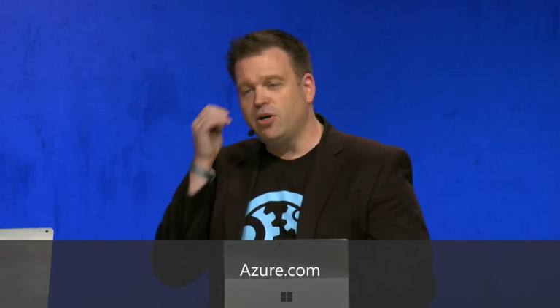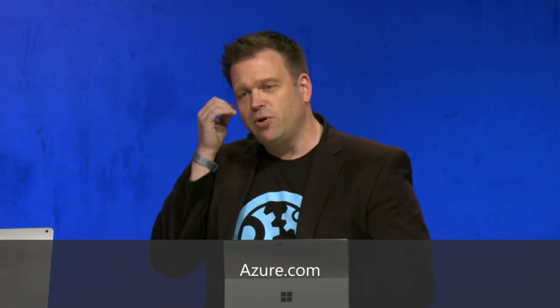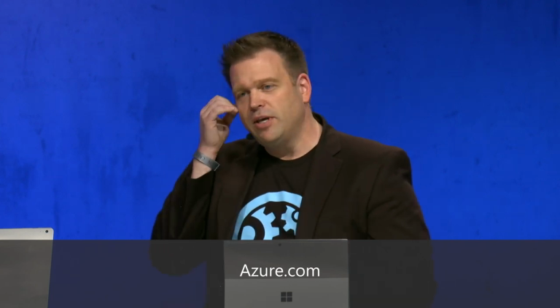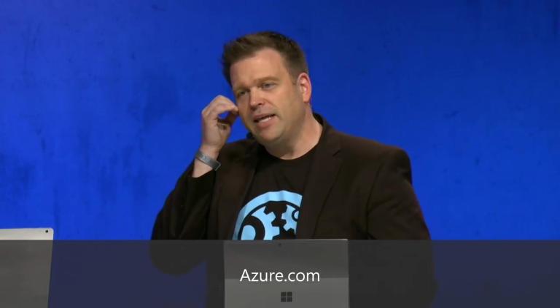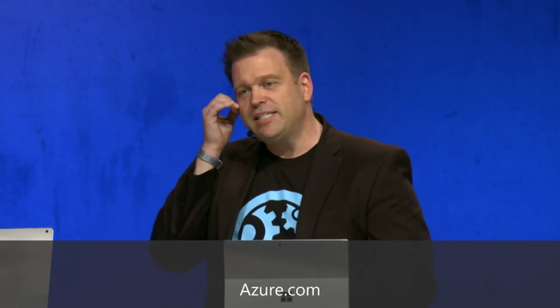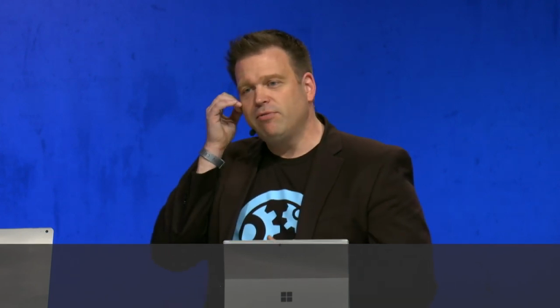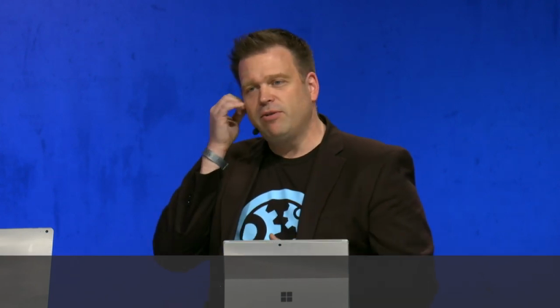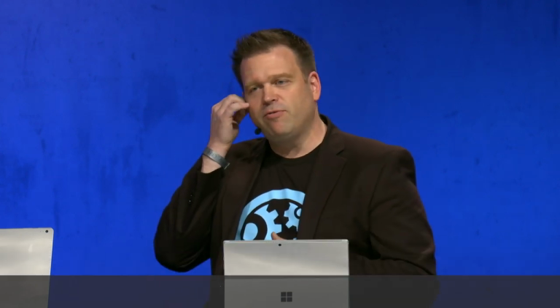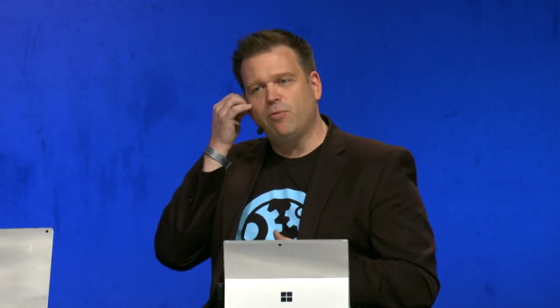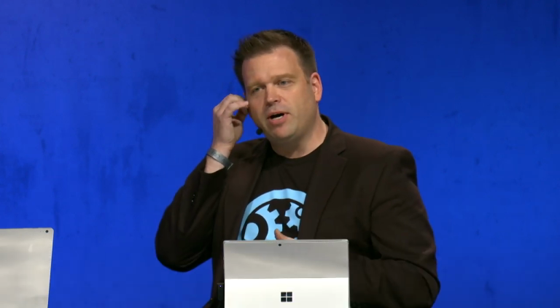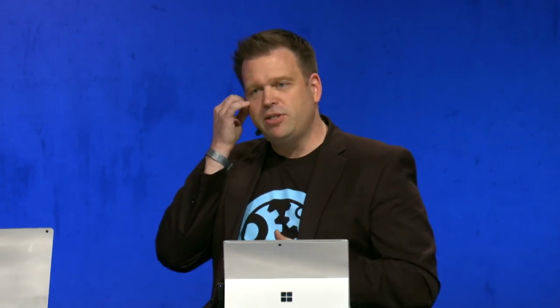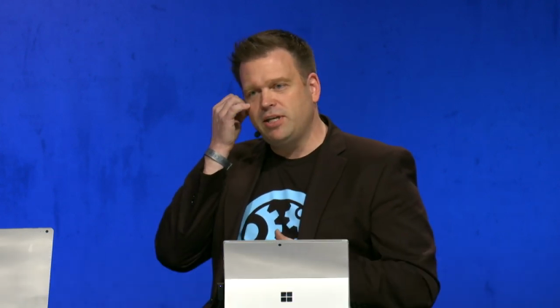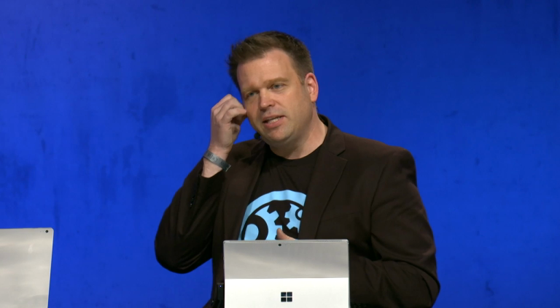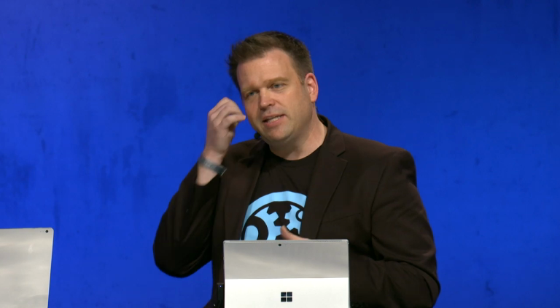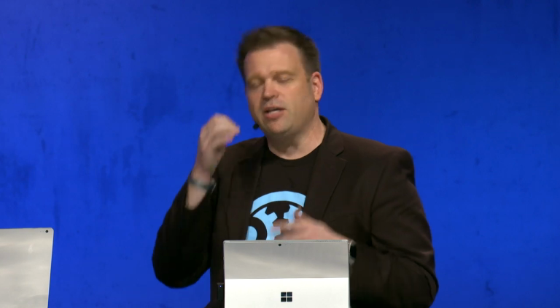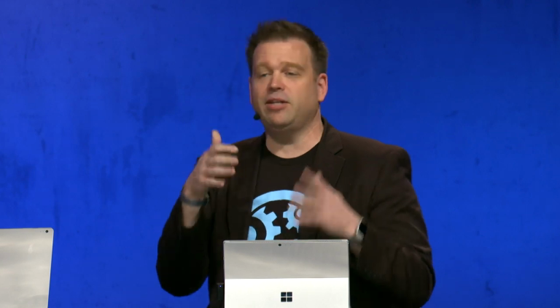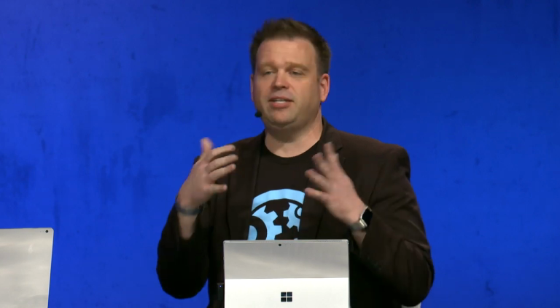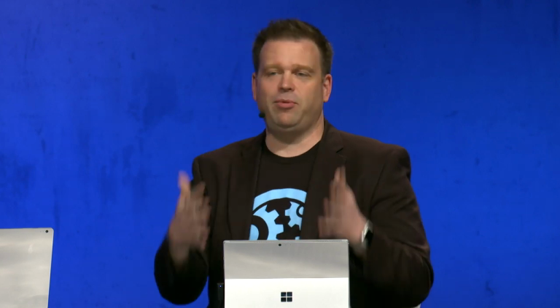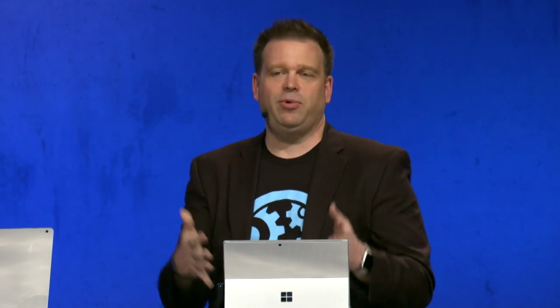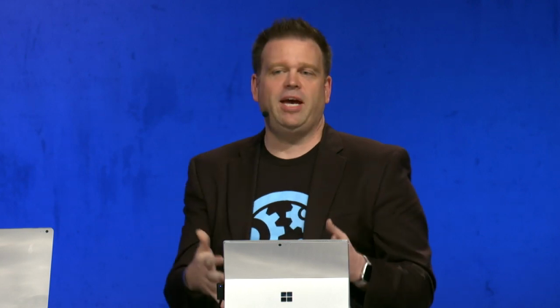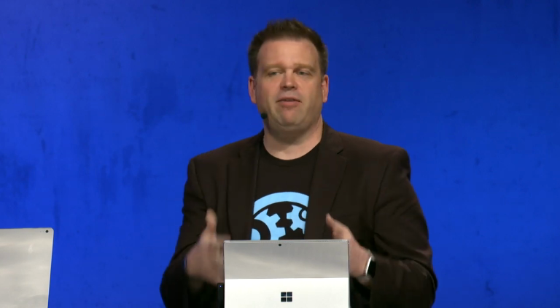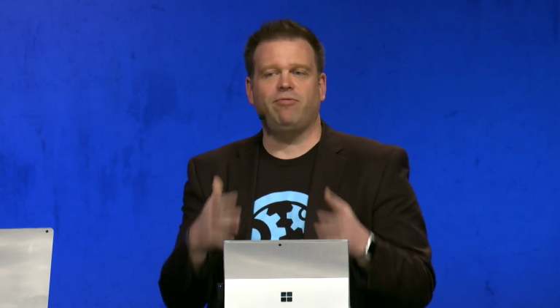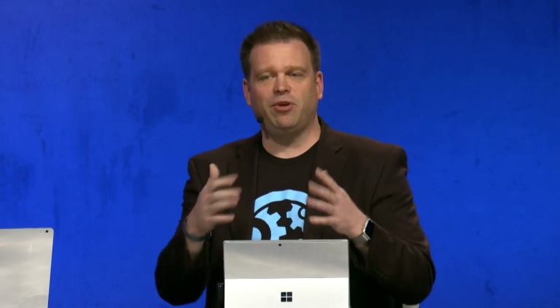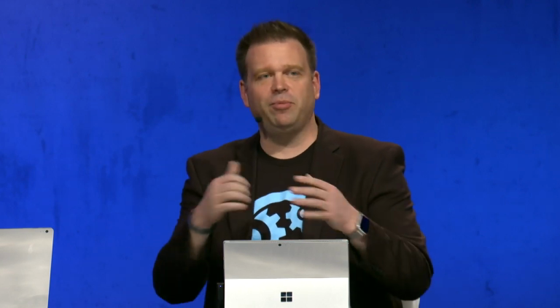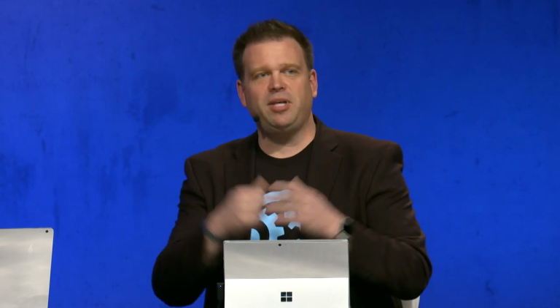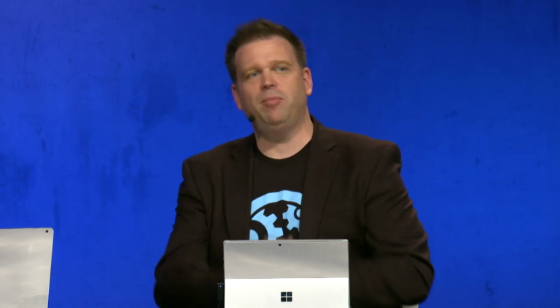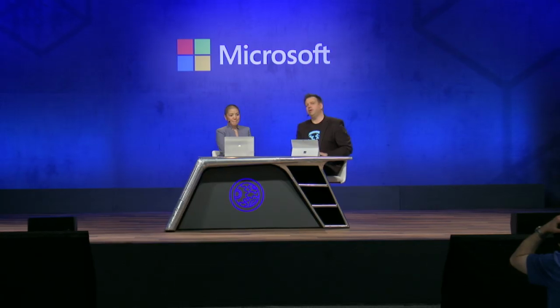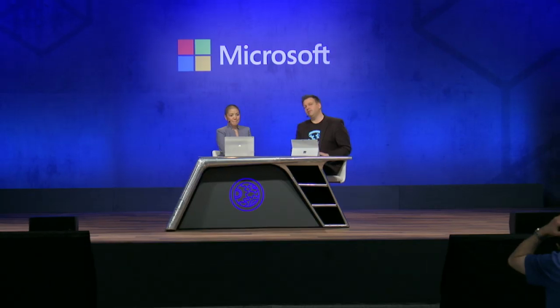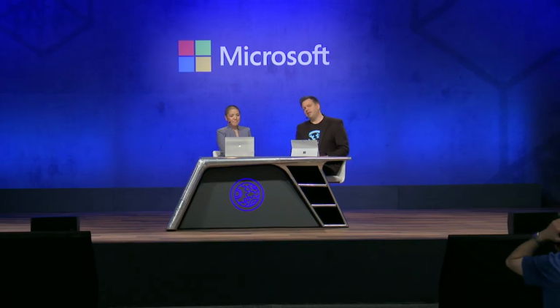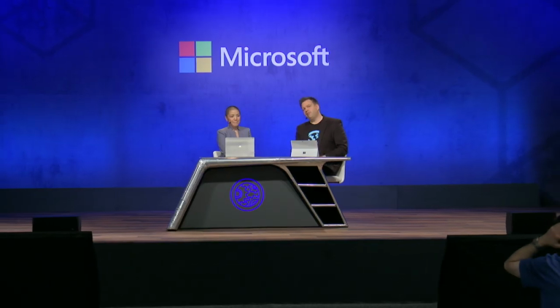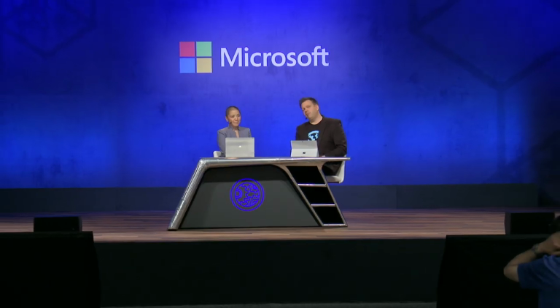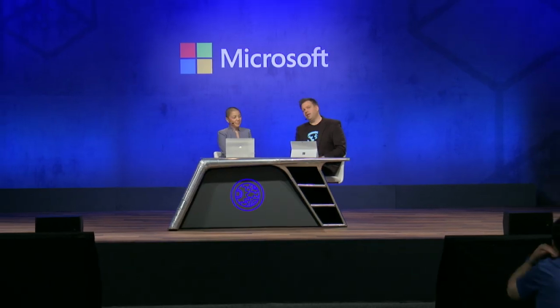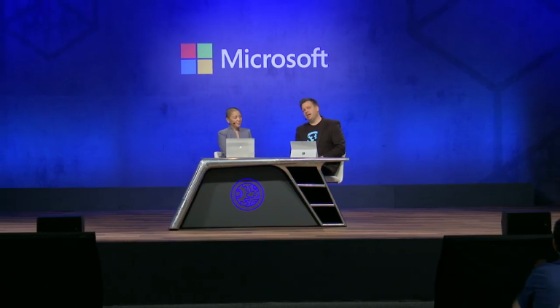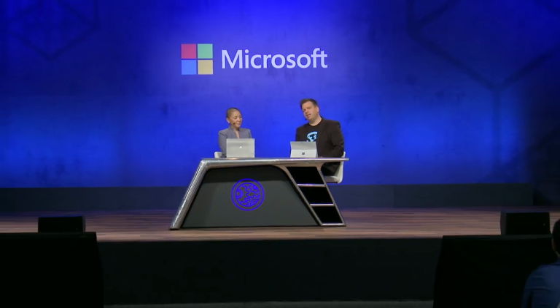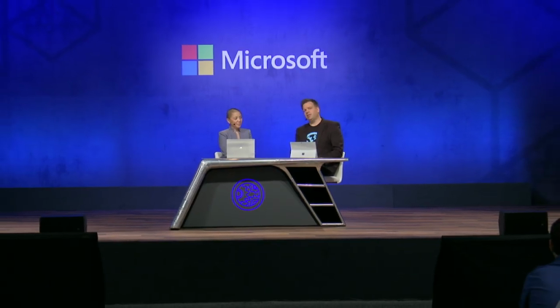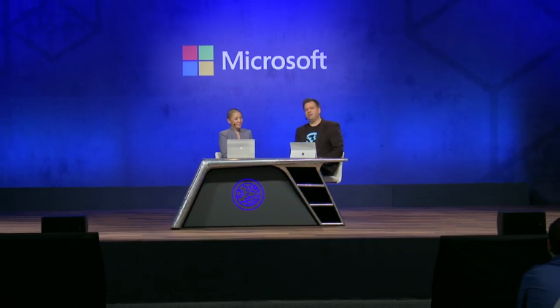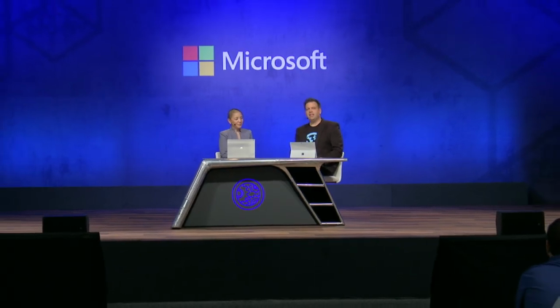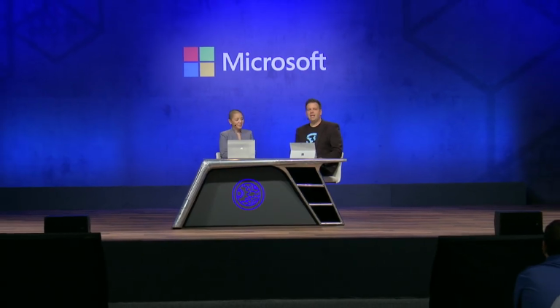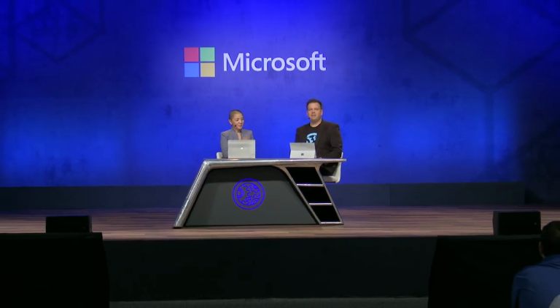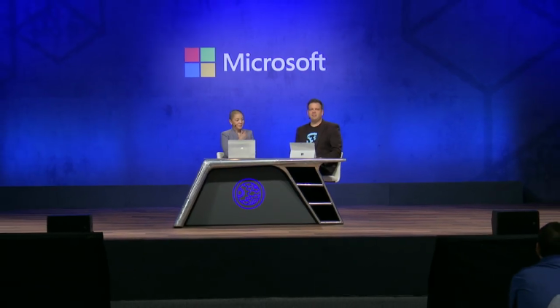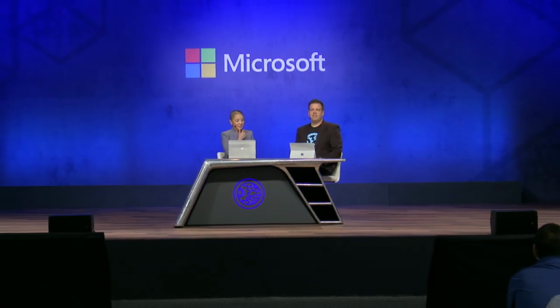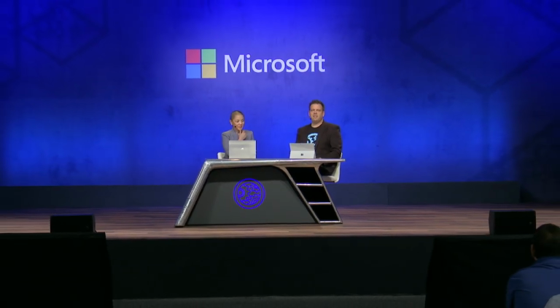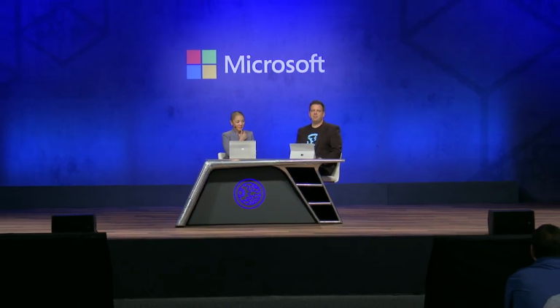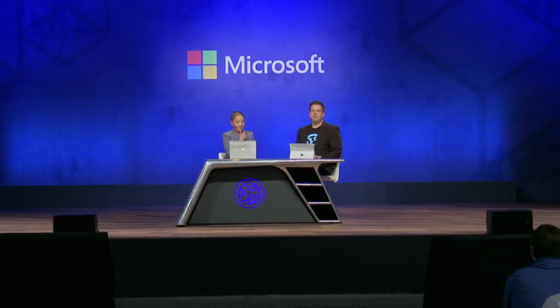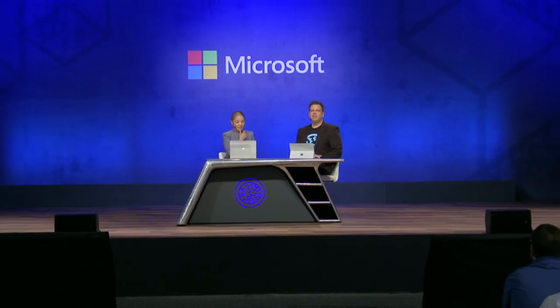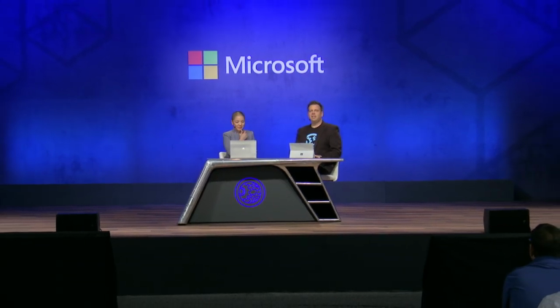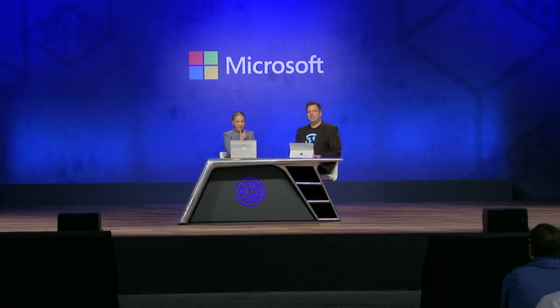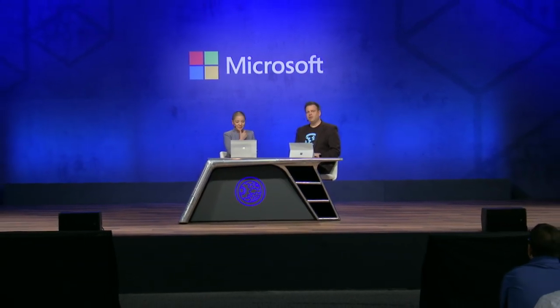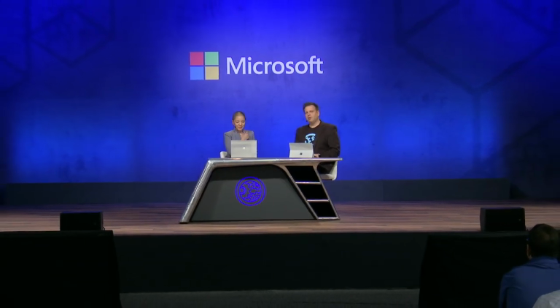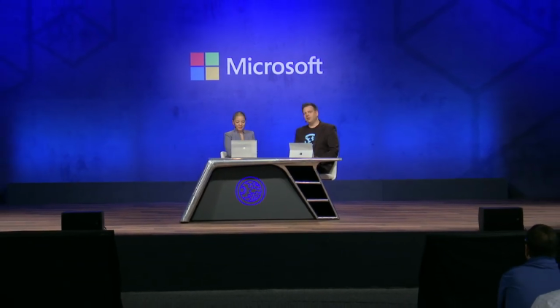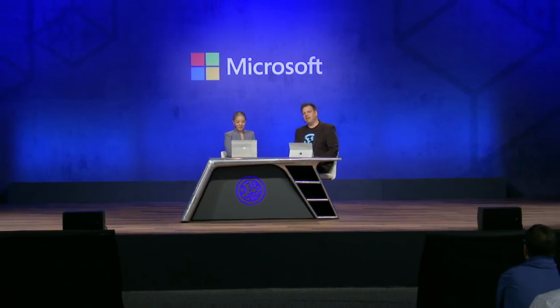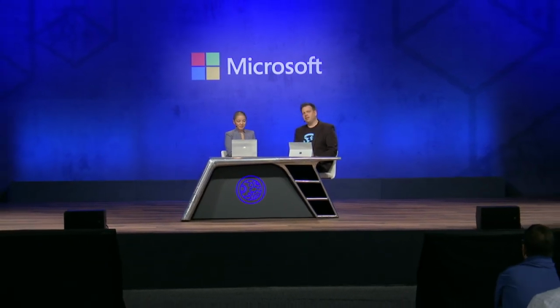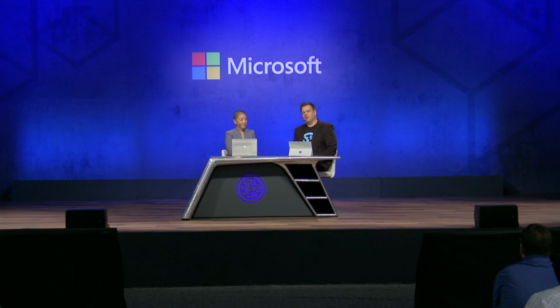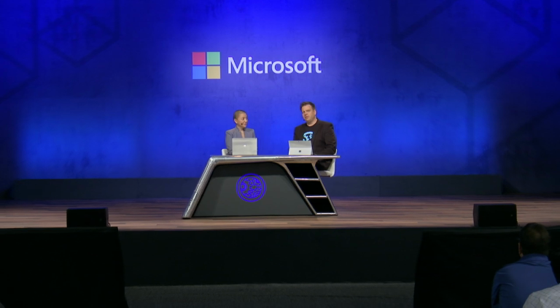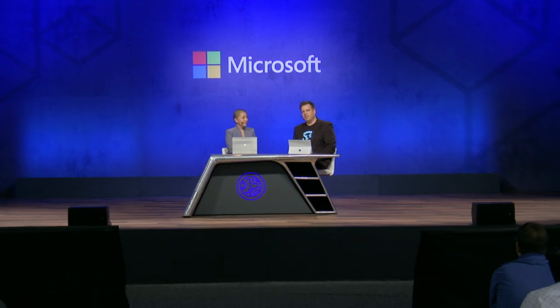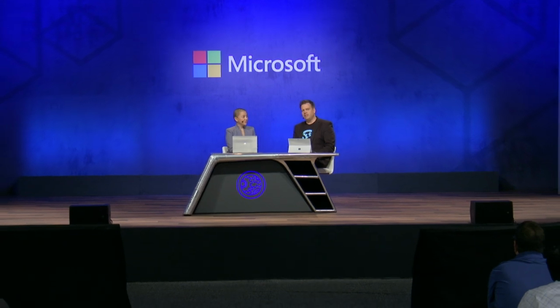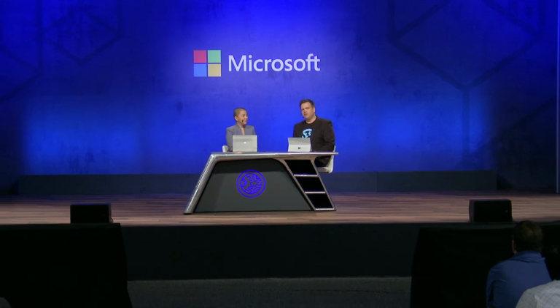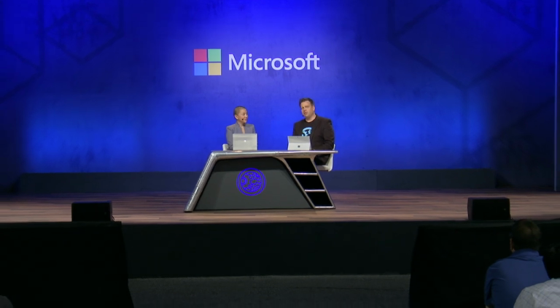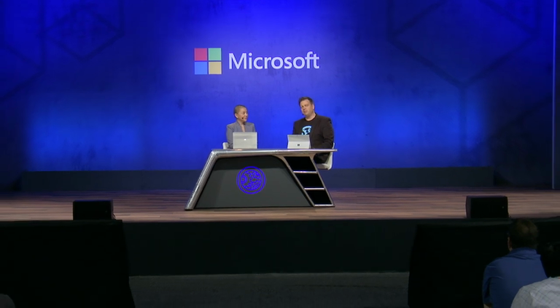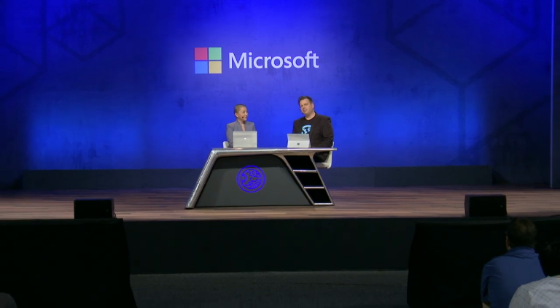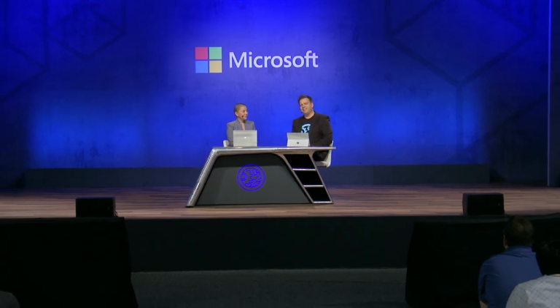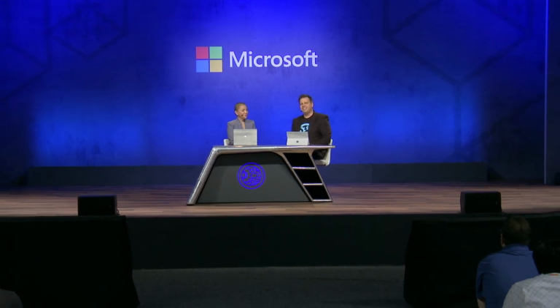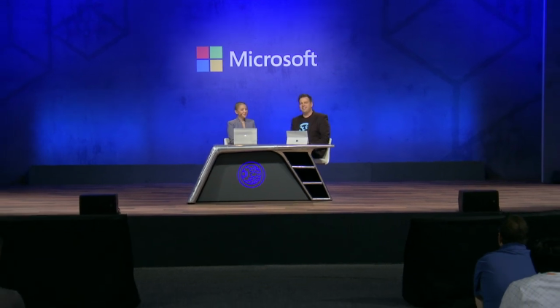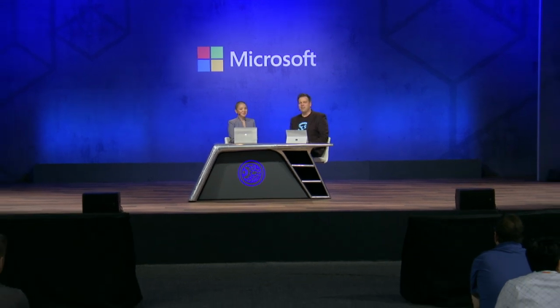Thanks everyone for watching. That's all the time we have from the Microsoft Mechanics Live stage here in Orlando. Thank you and we'll see you next time.